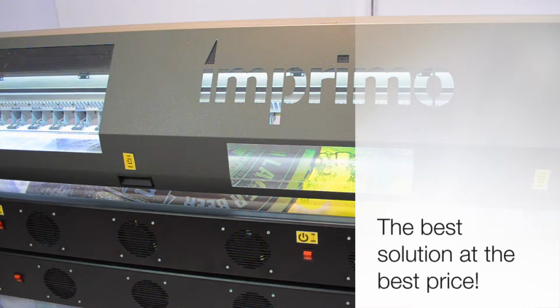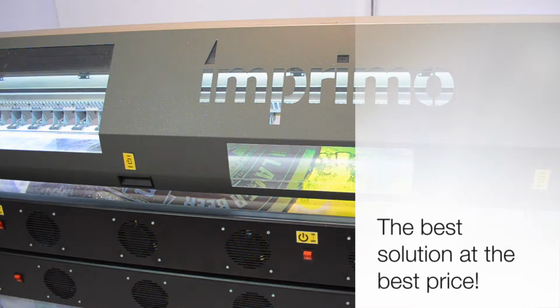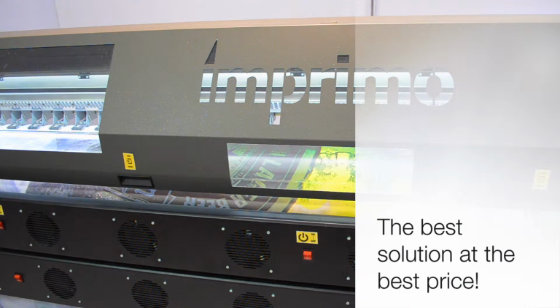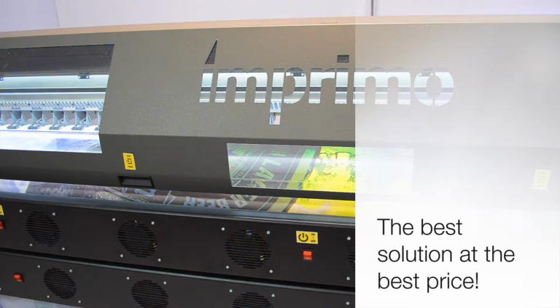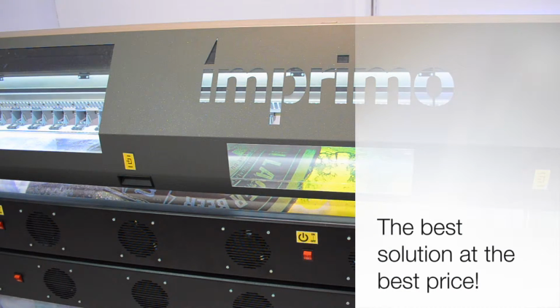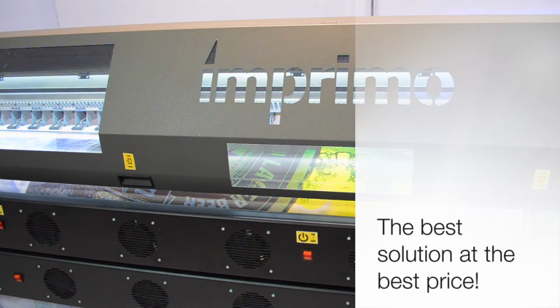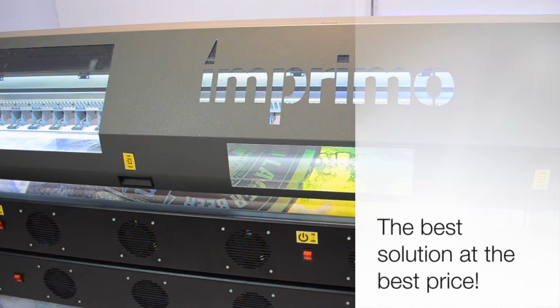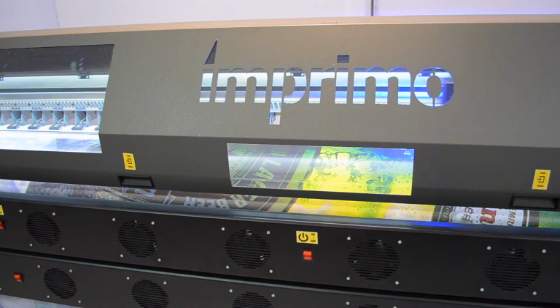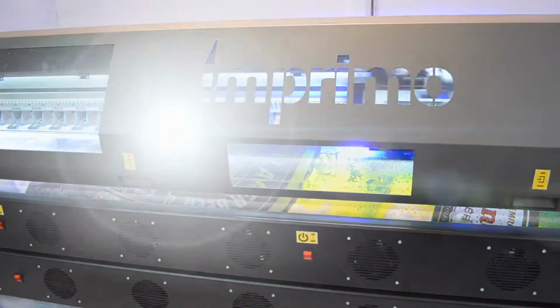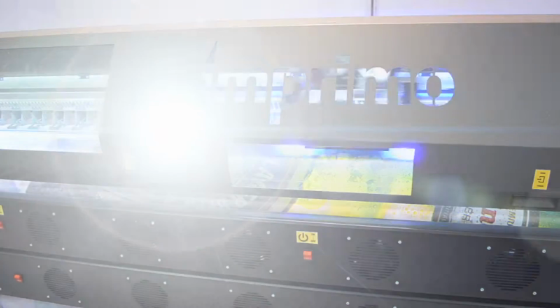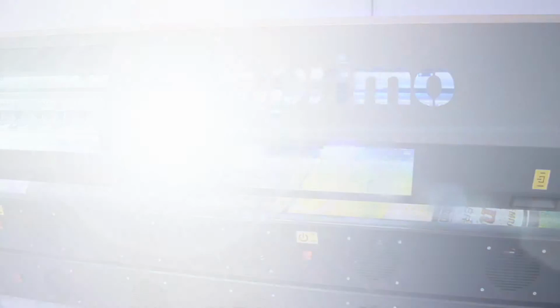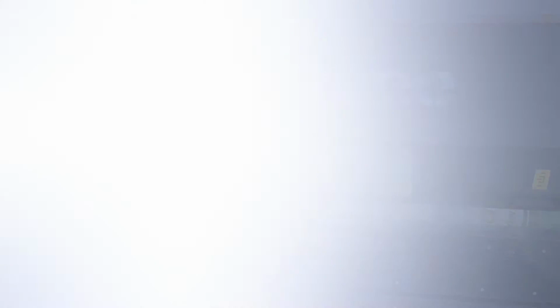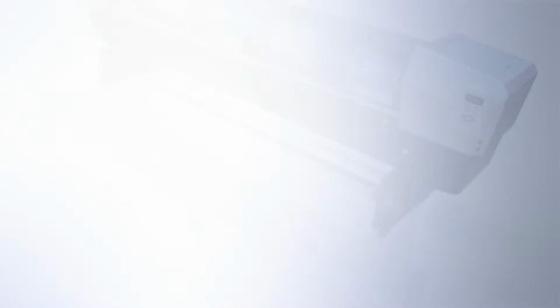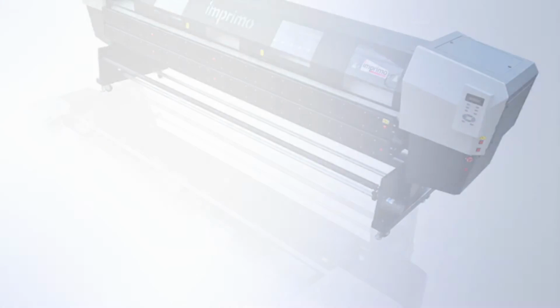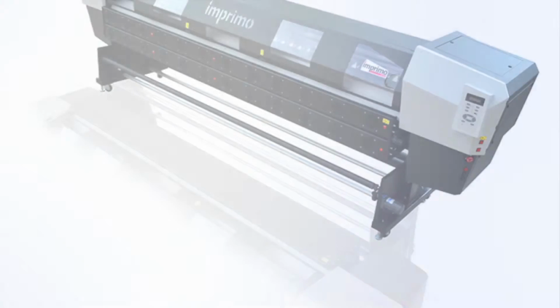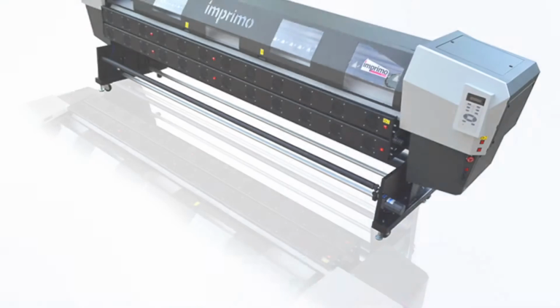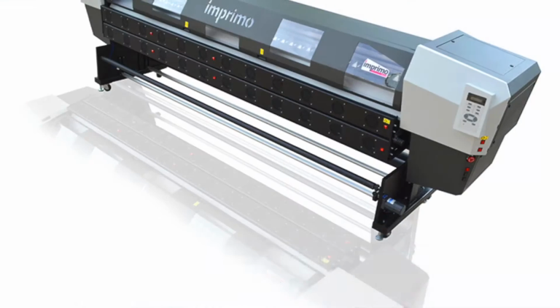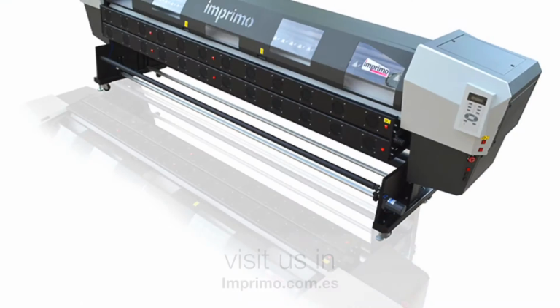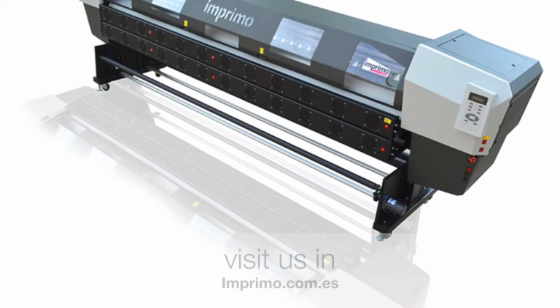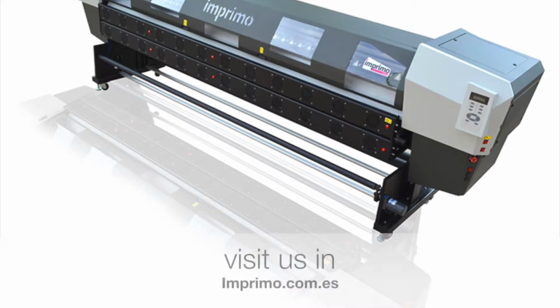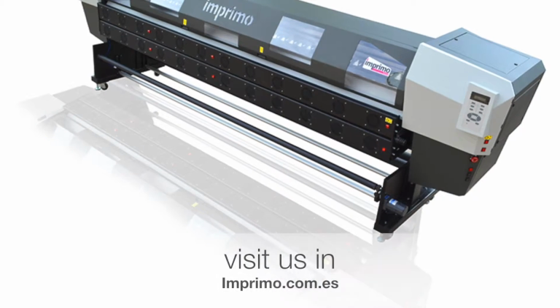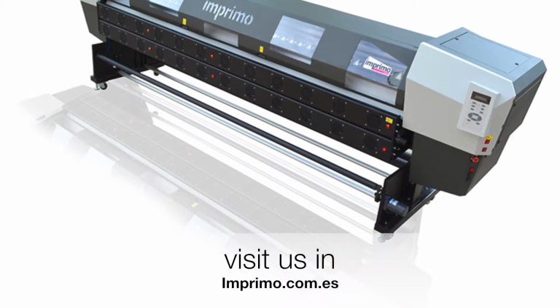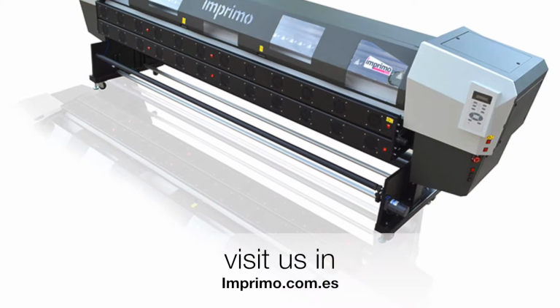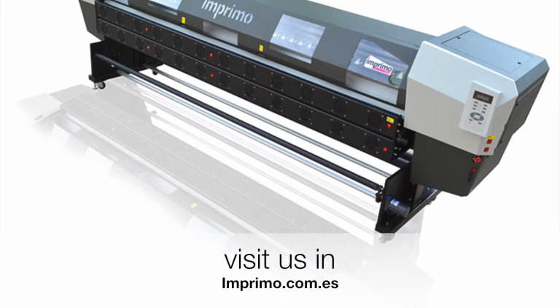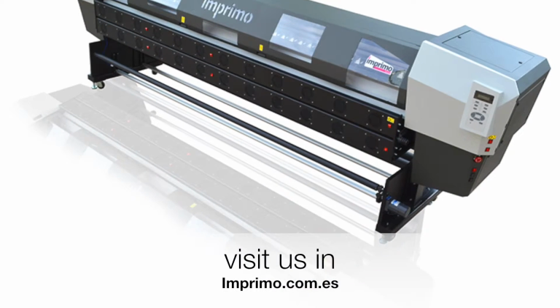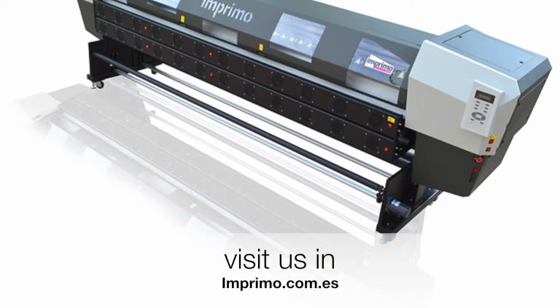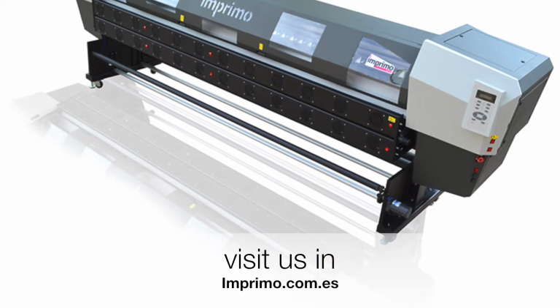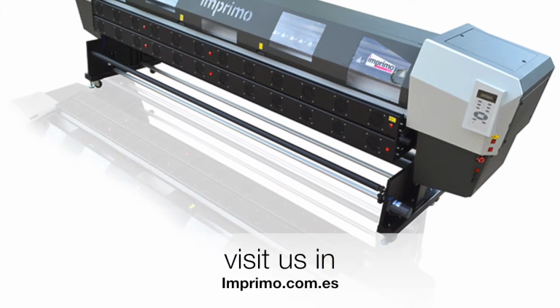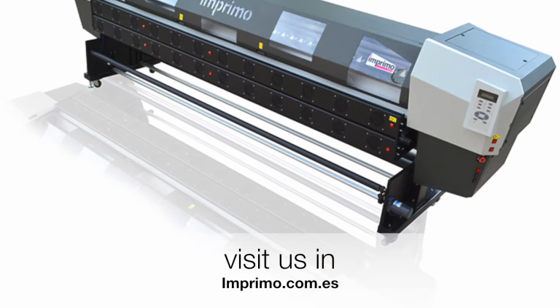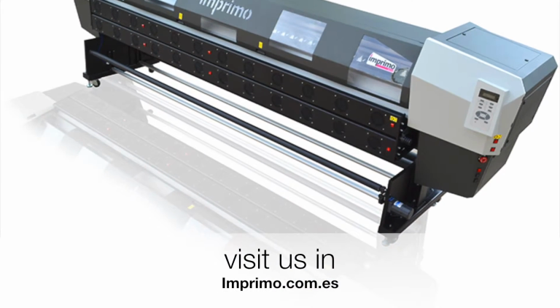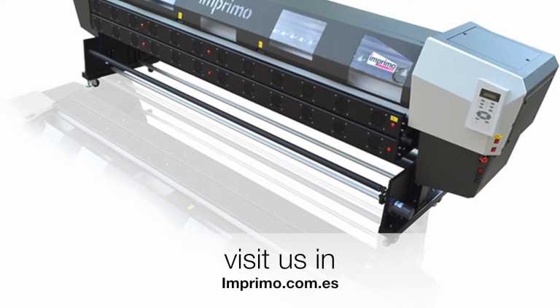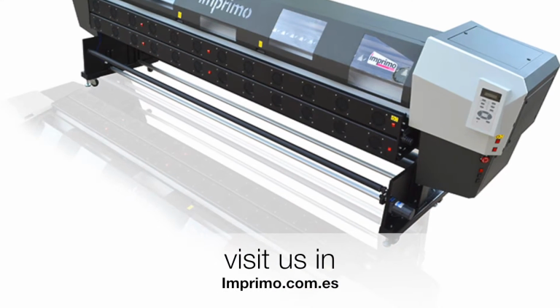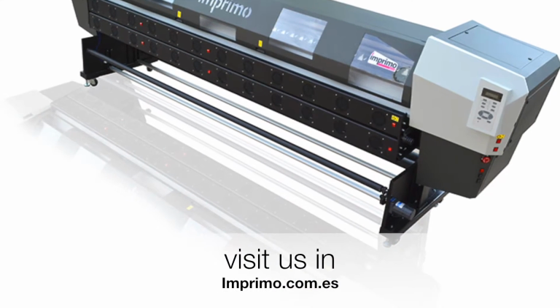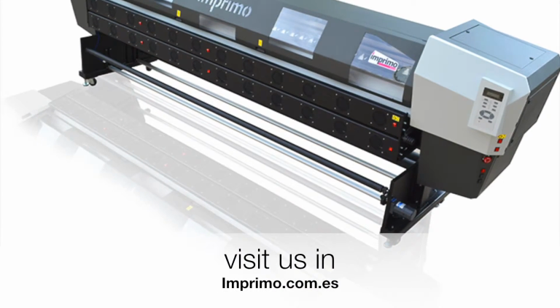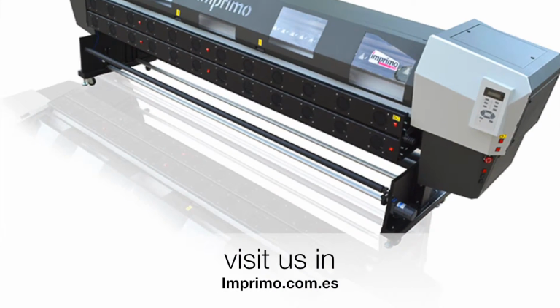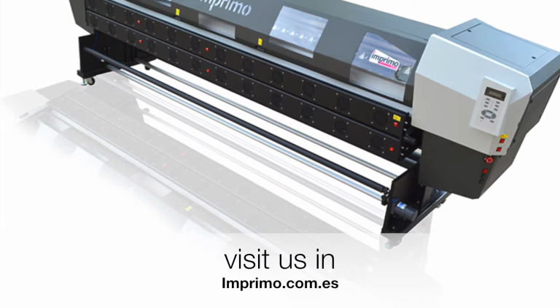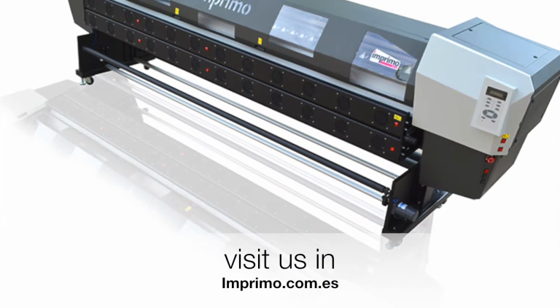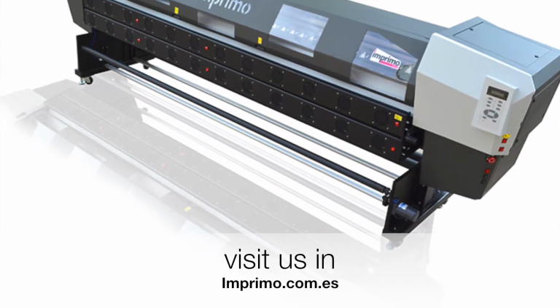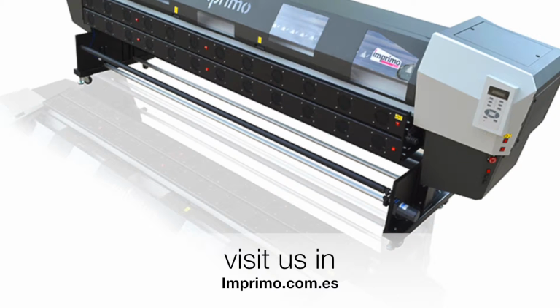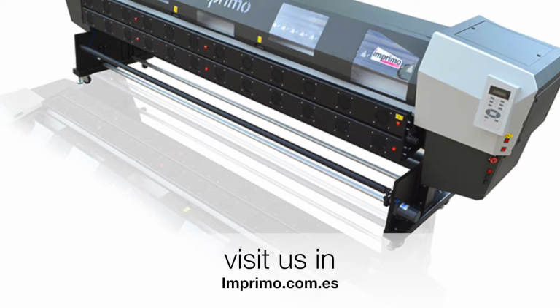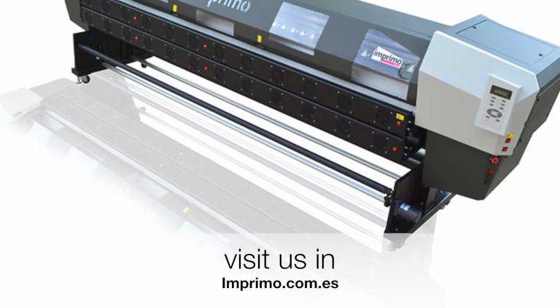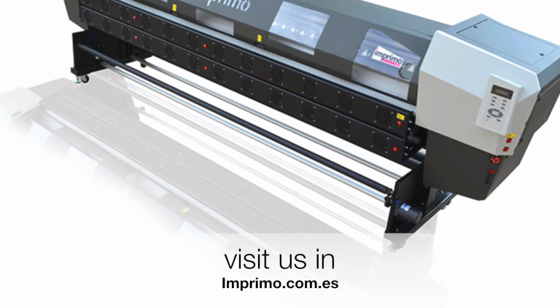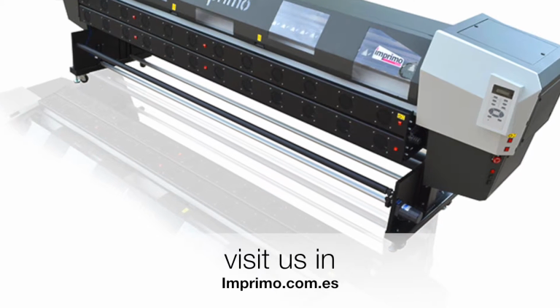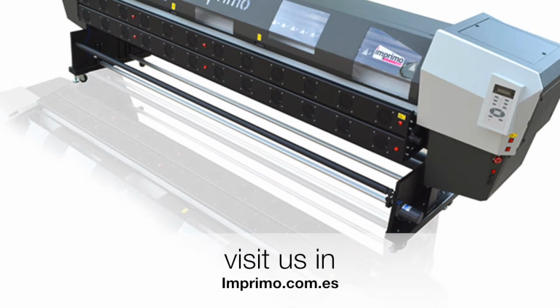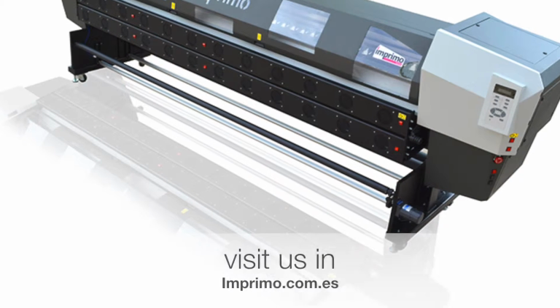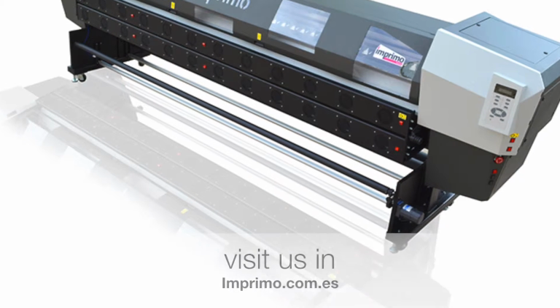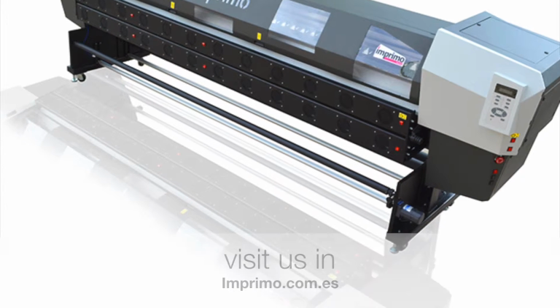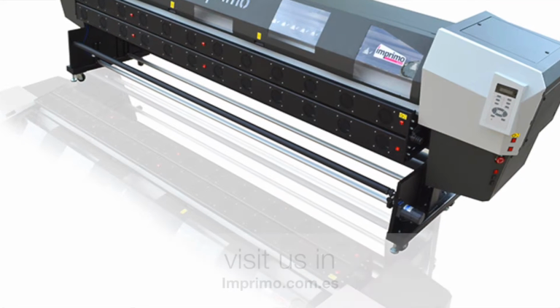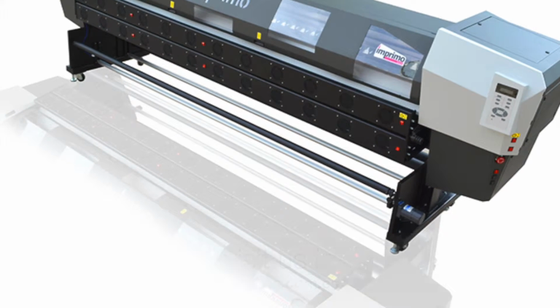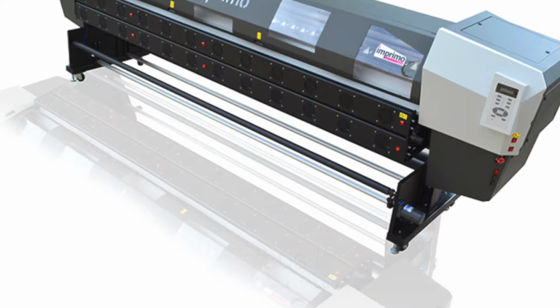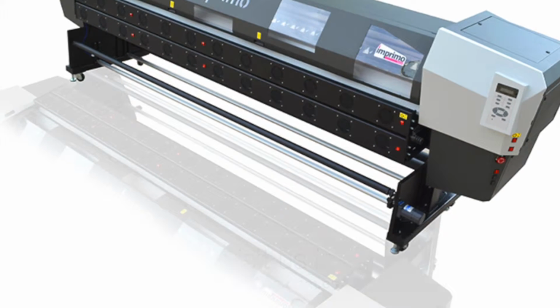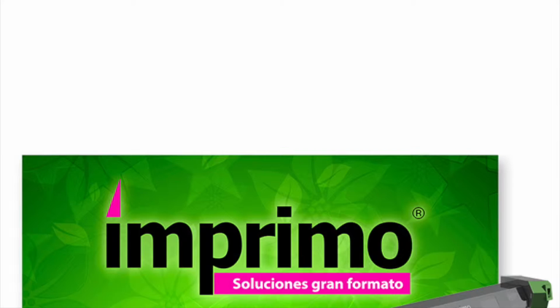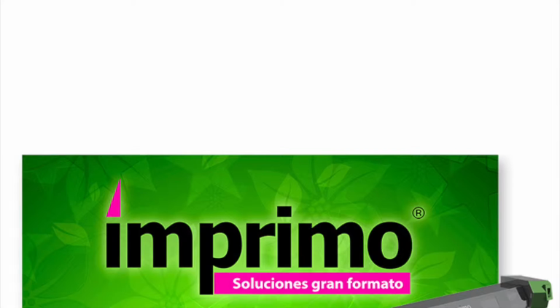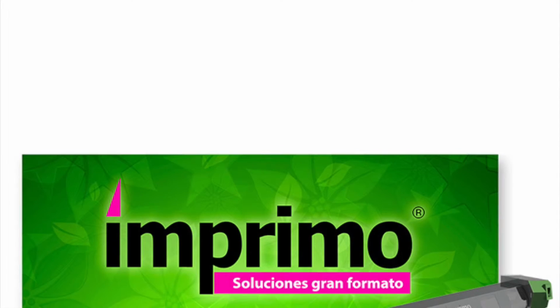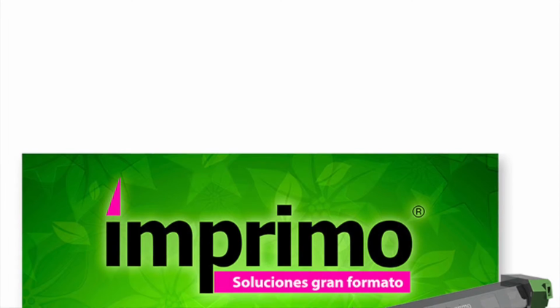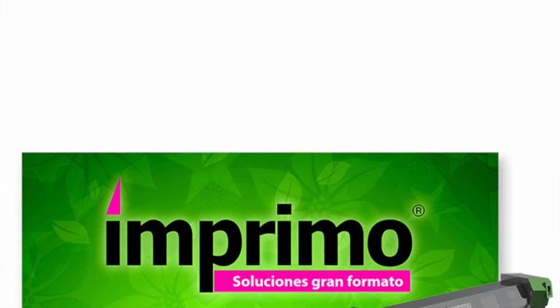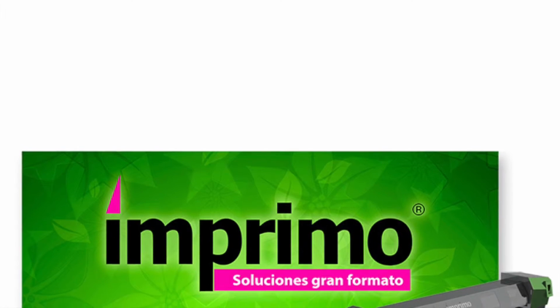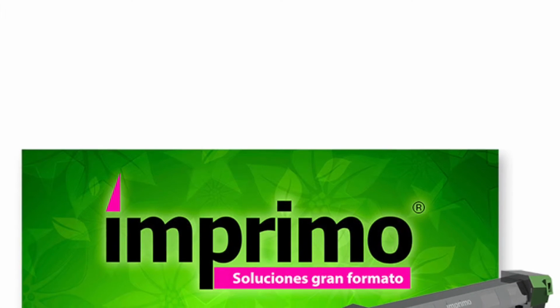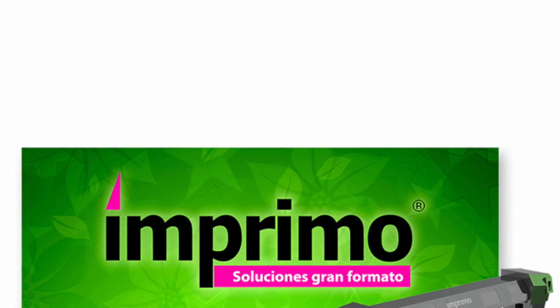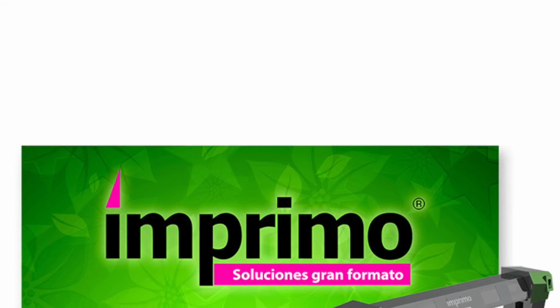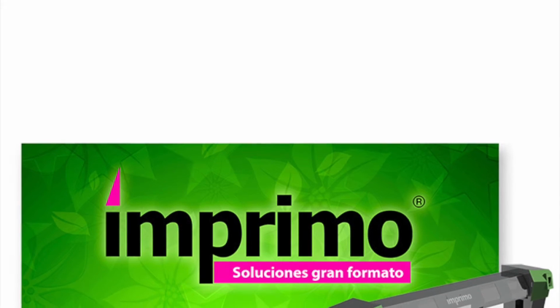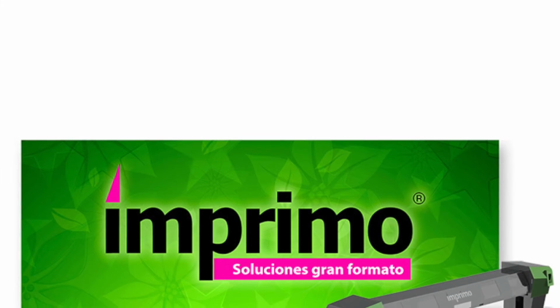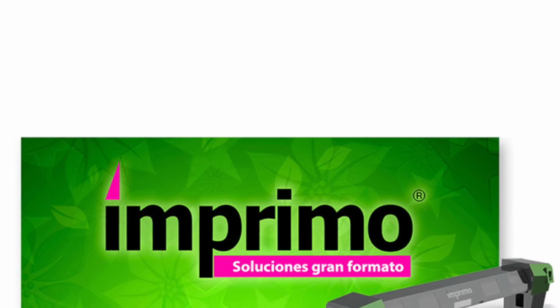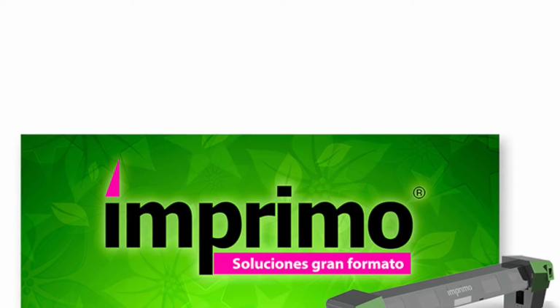Come and see now the new solution — Imprimo — for super wide format printing, made in Spain.